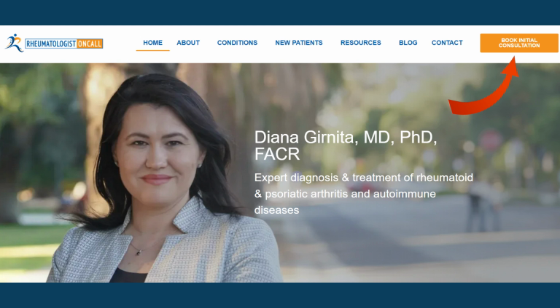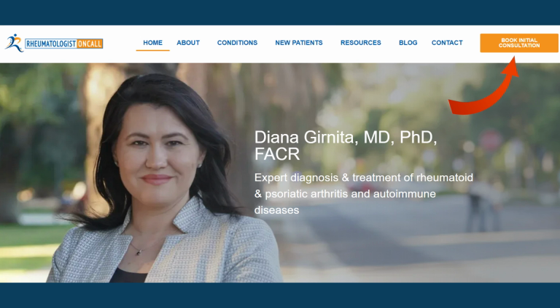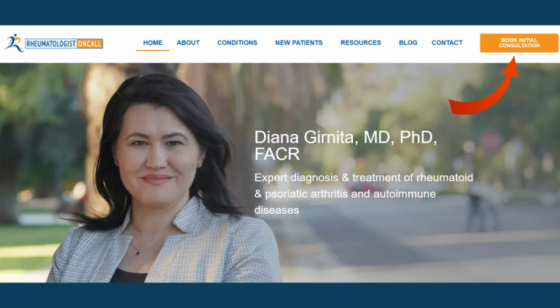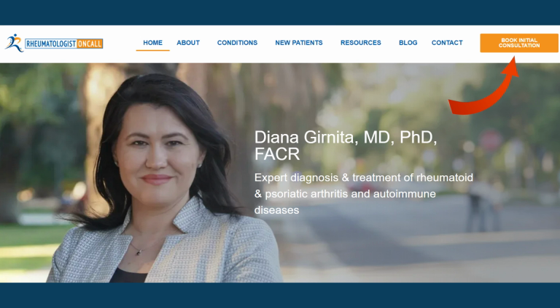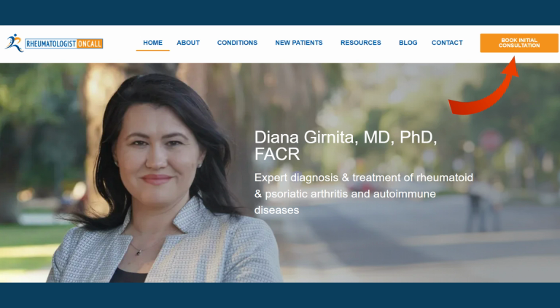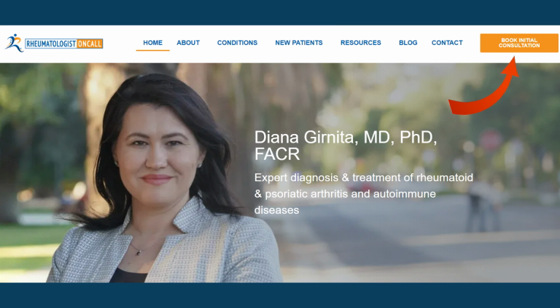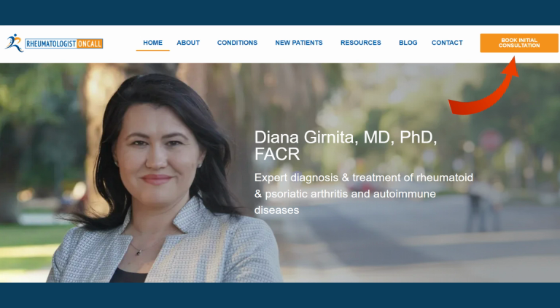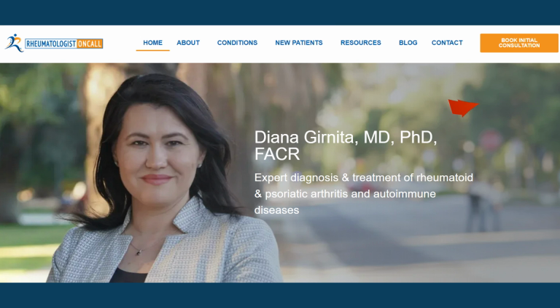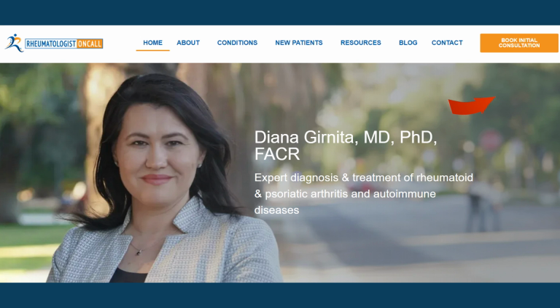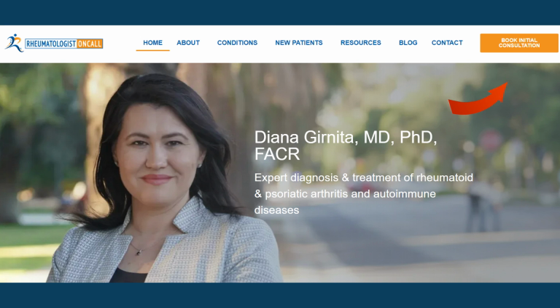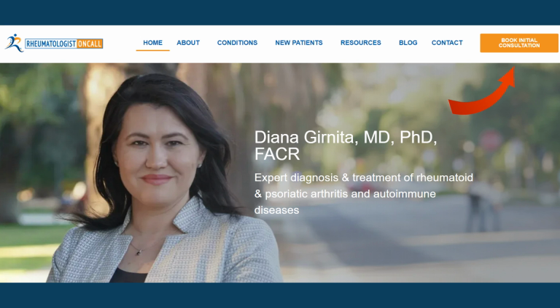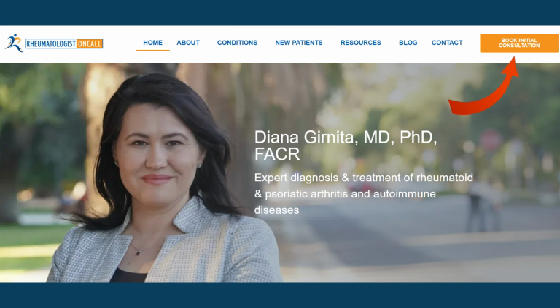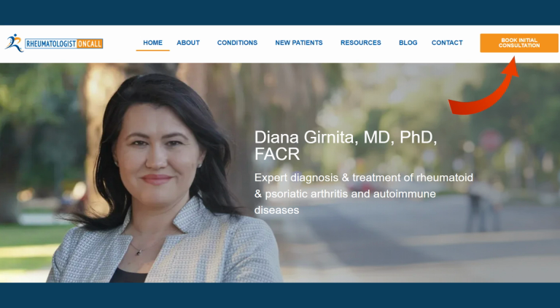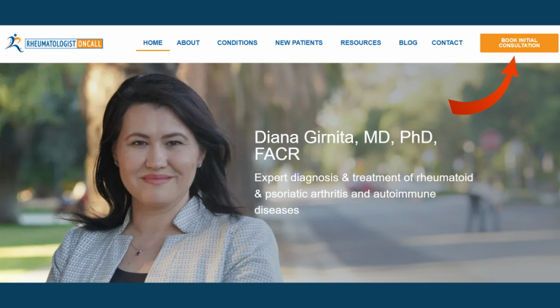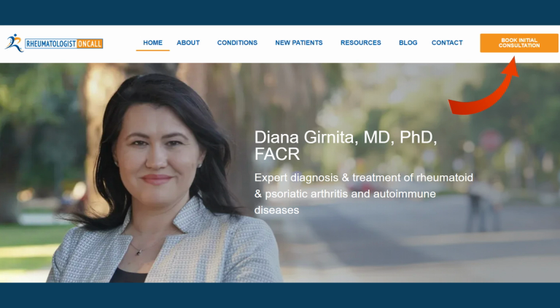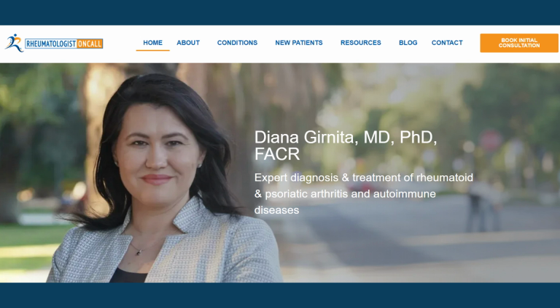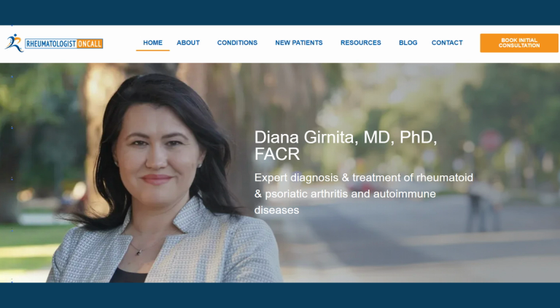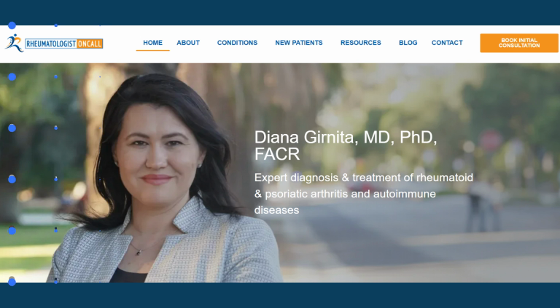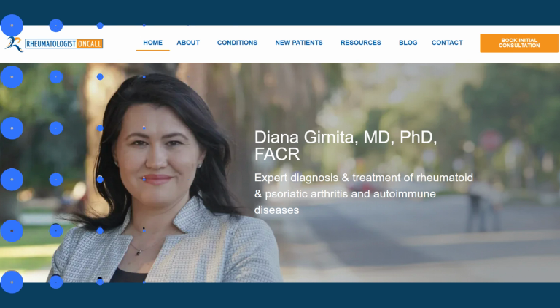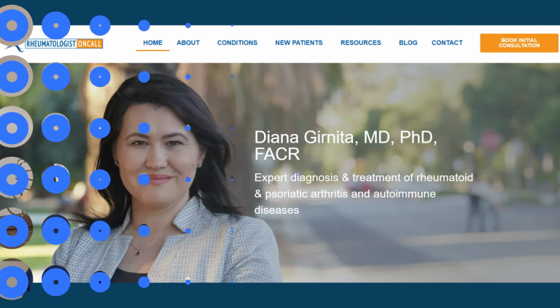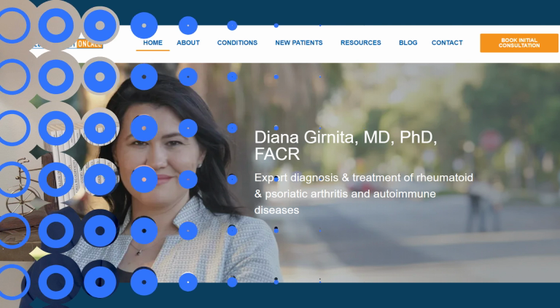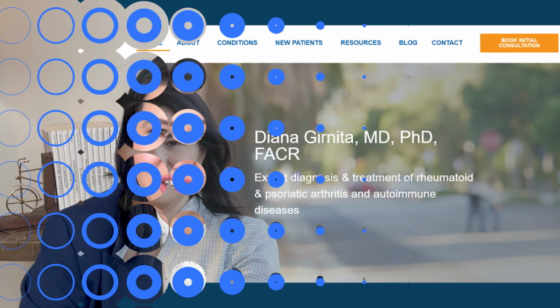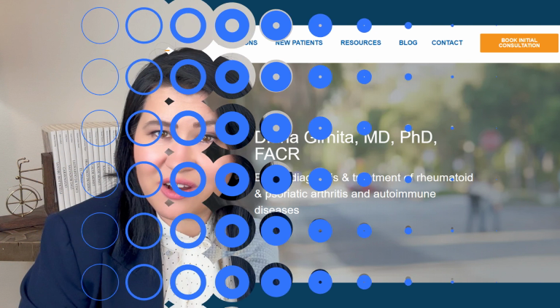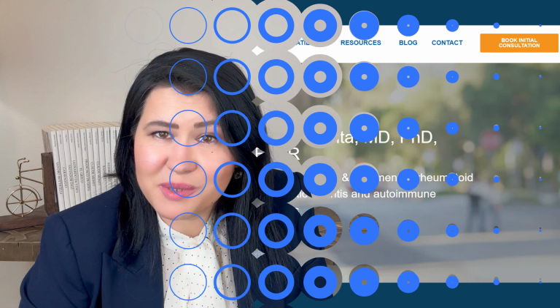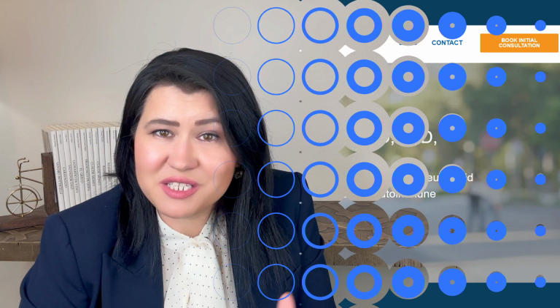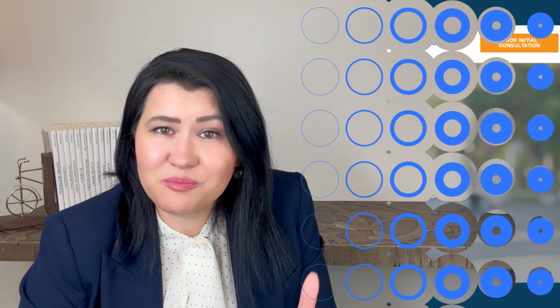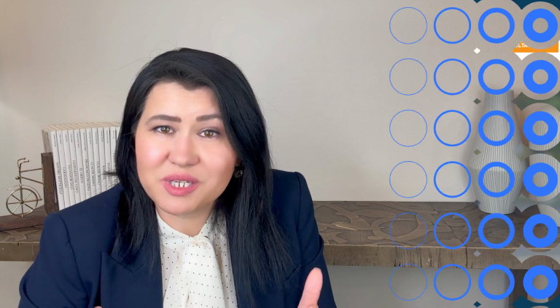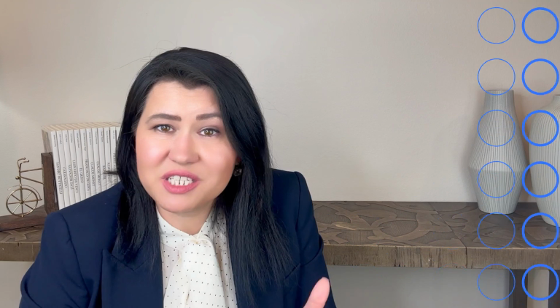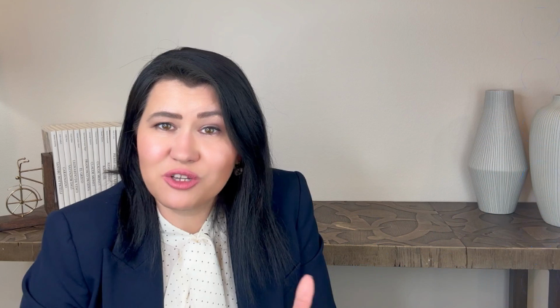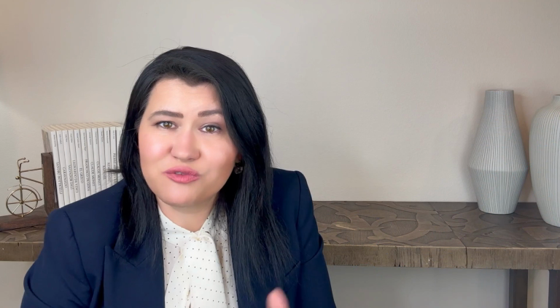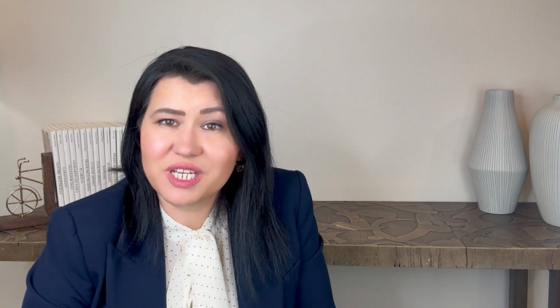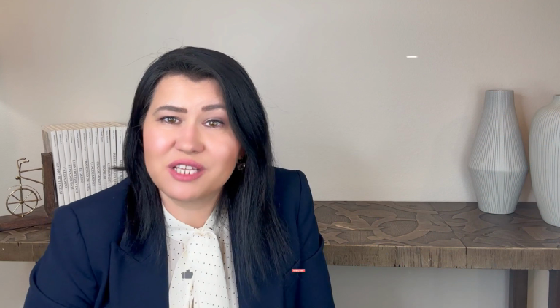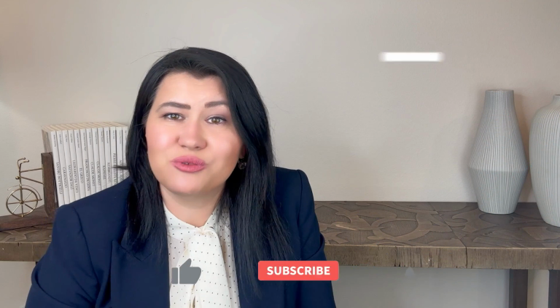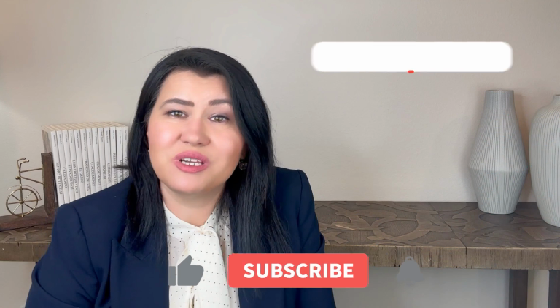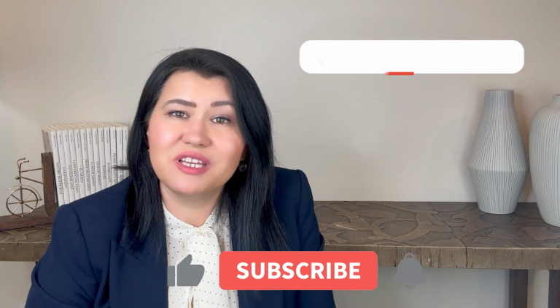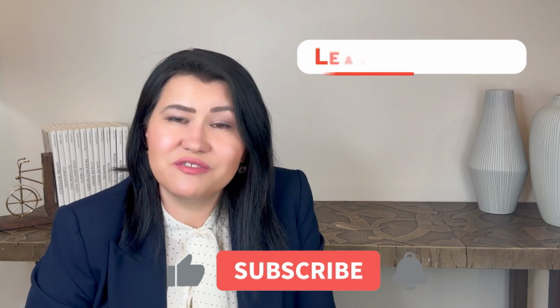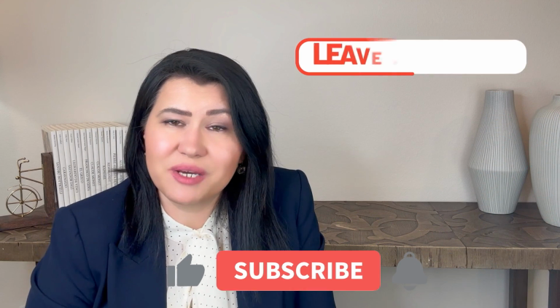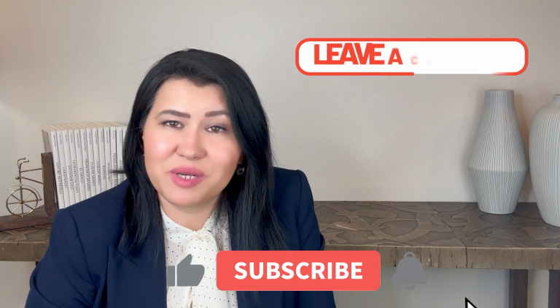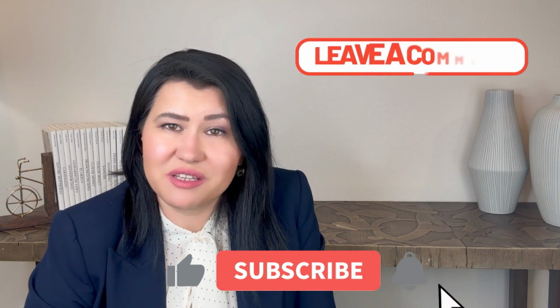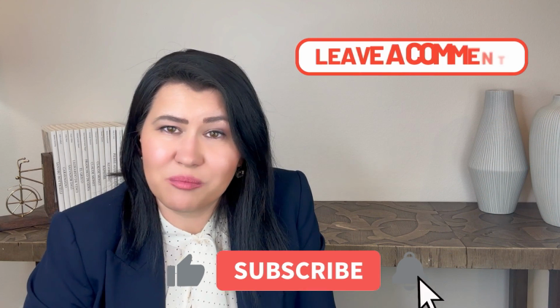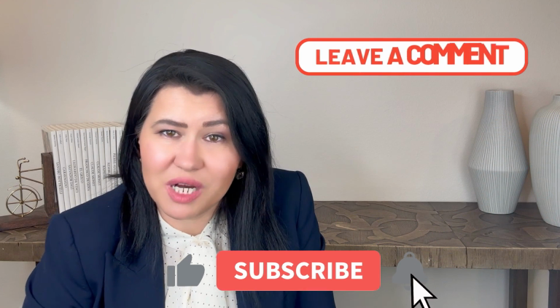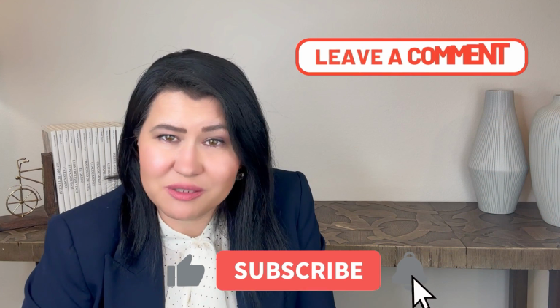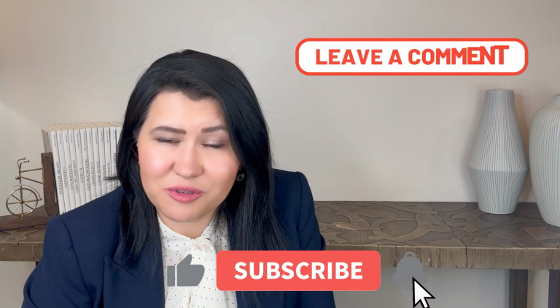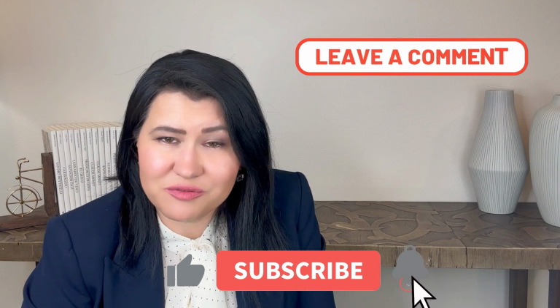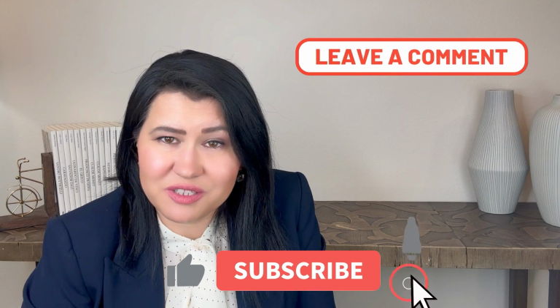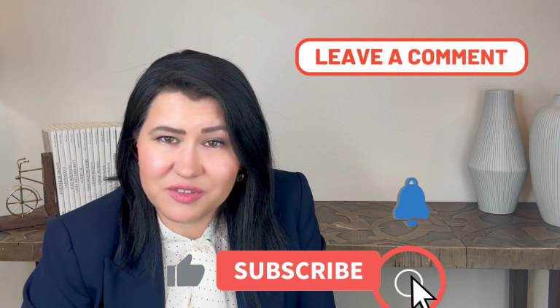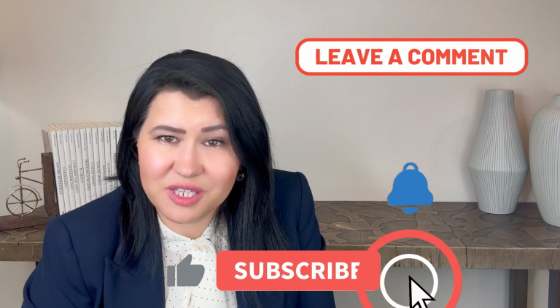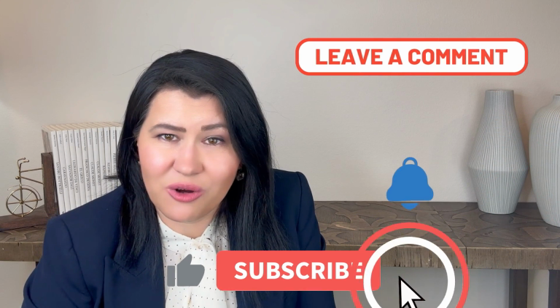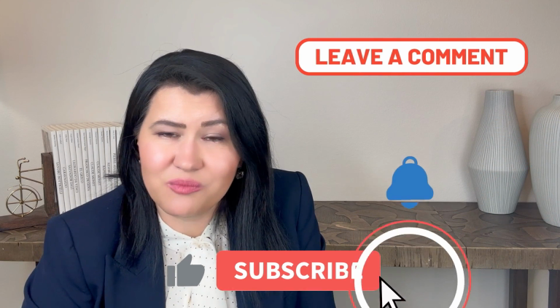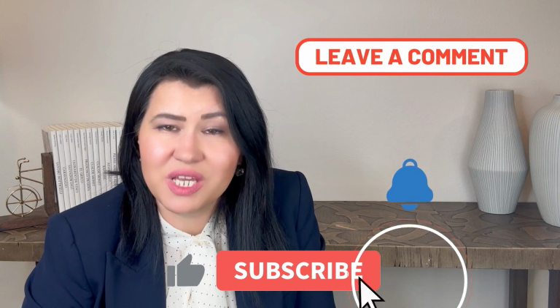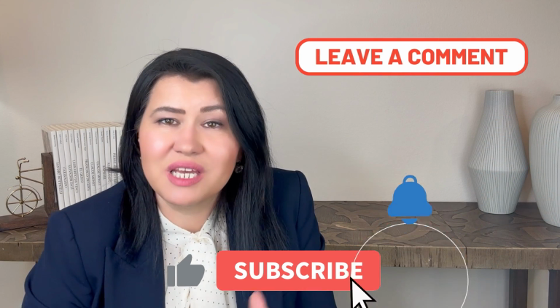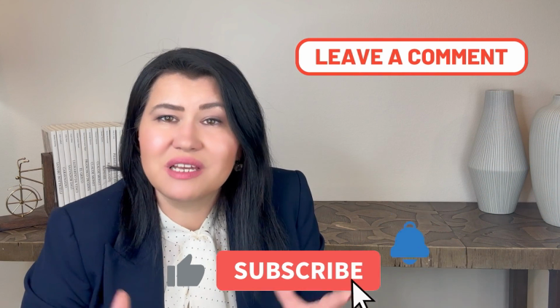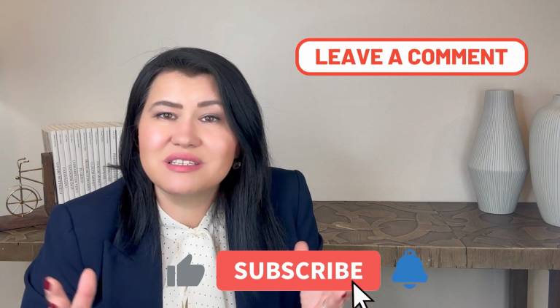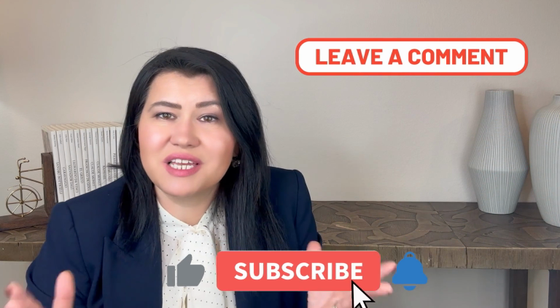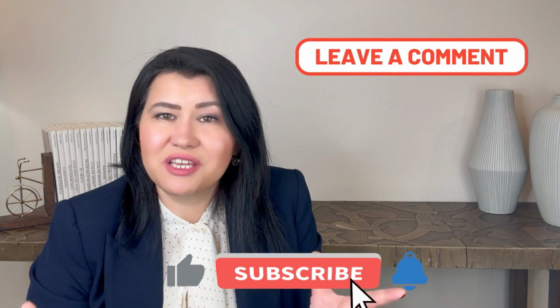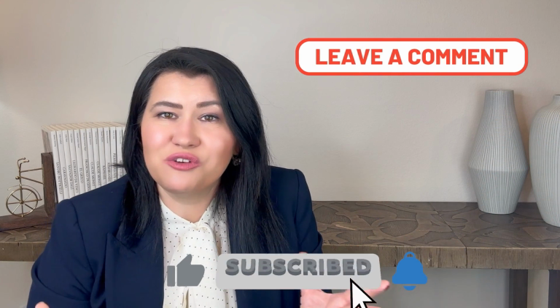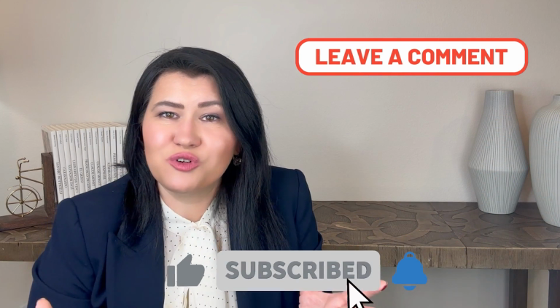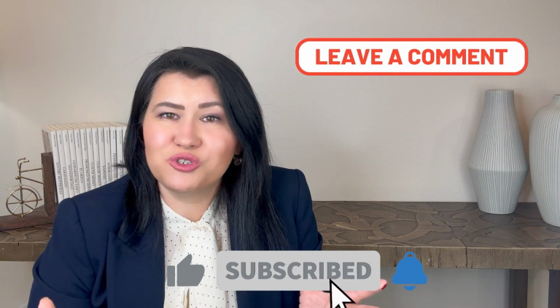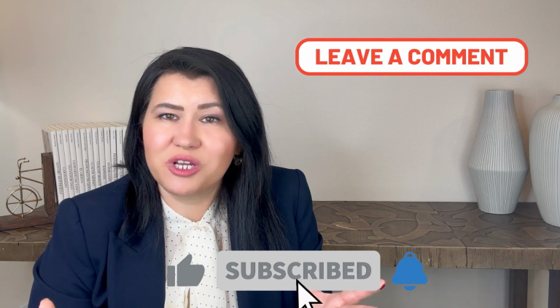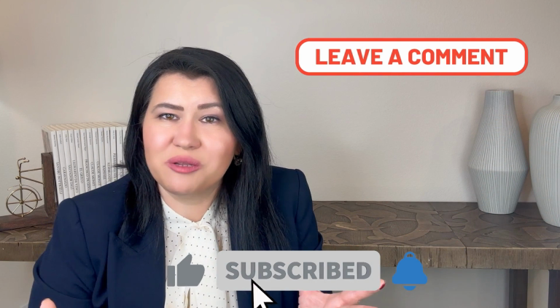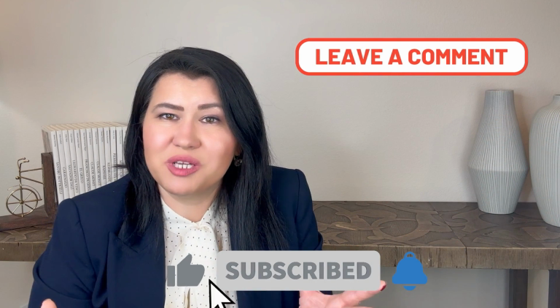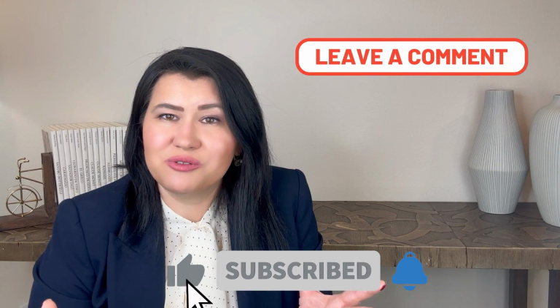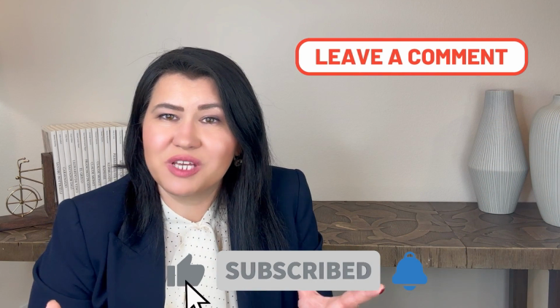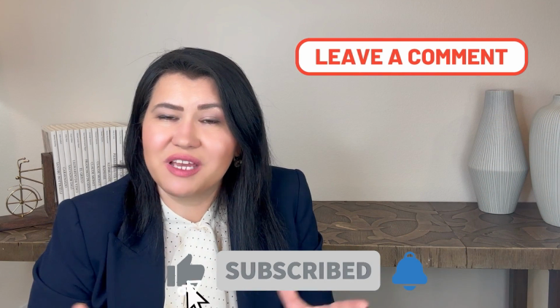Thank you for joining me today. If you have any comments, please don't forget to leave them in the comments below. I will see you soon.